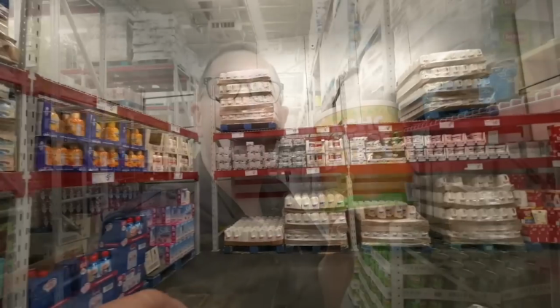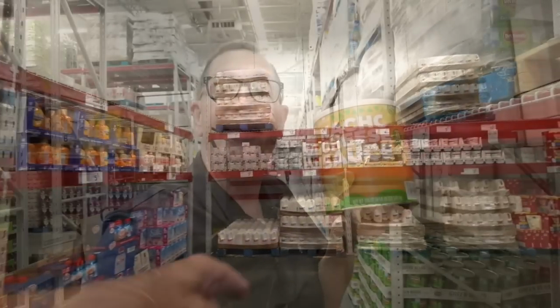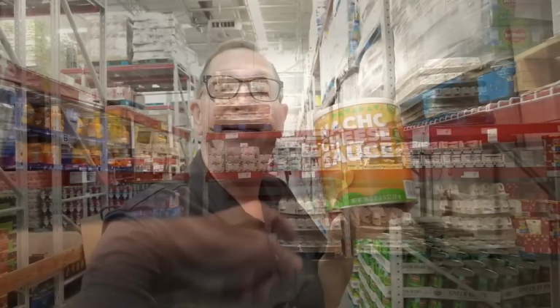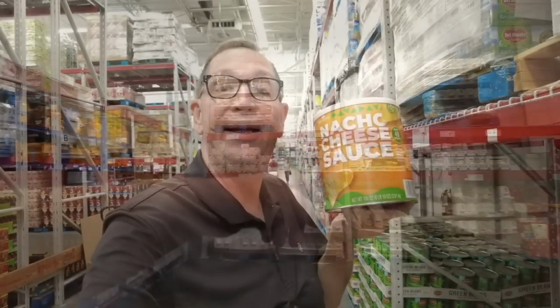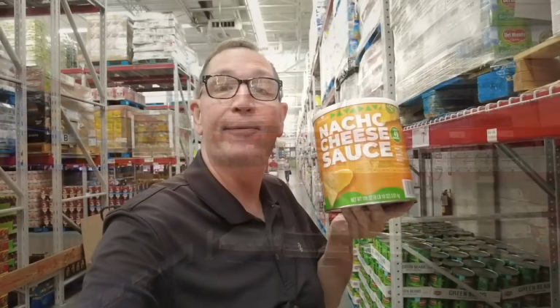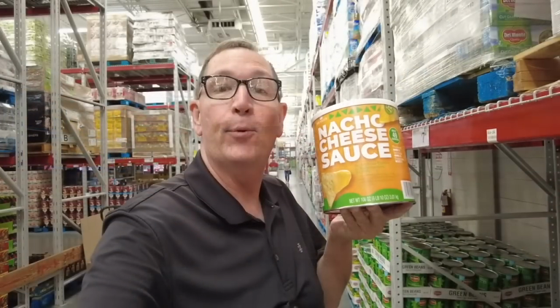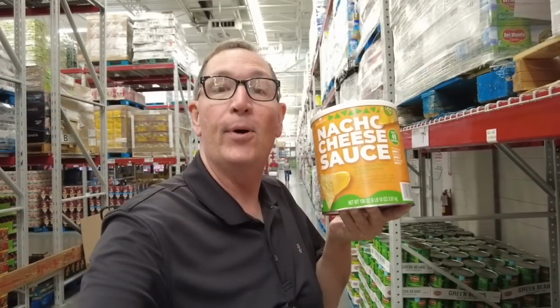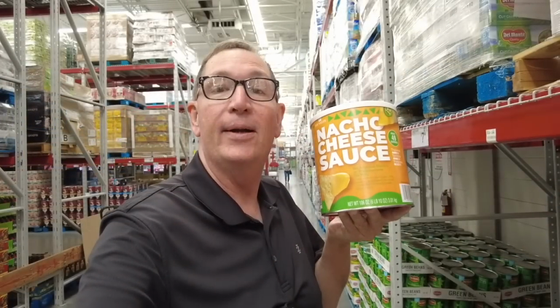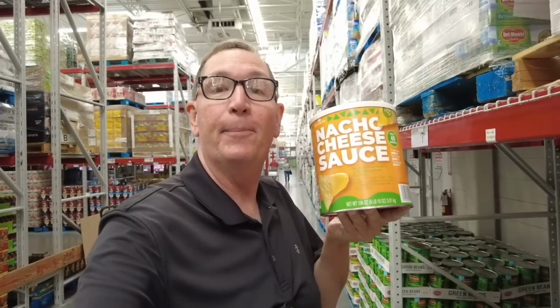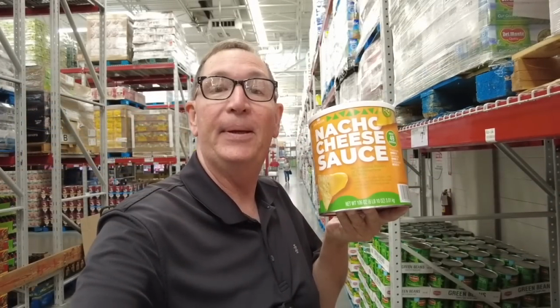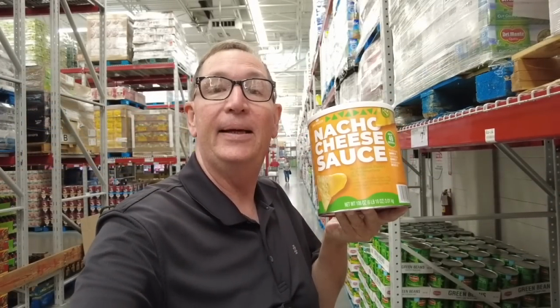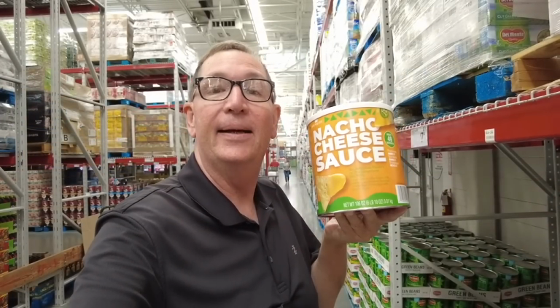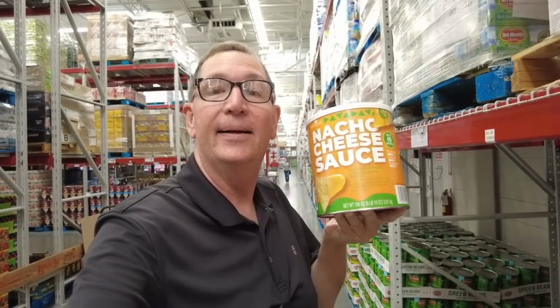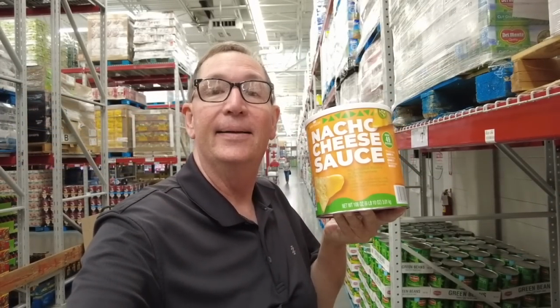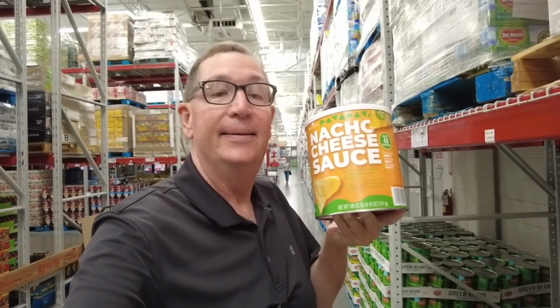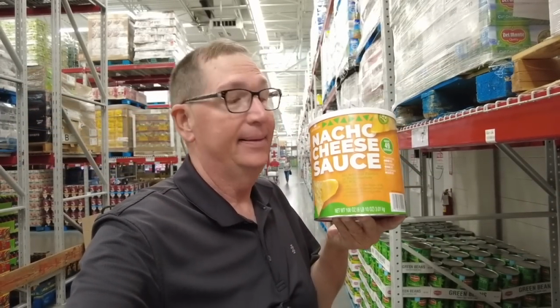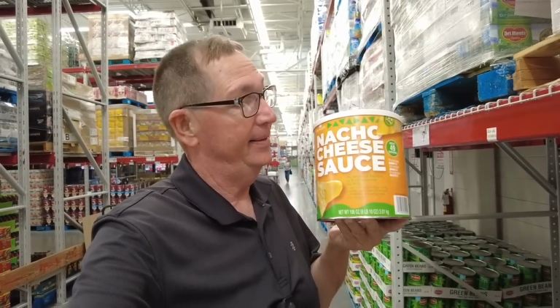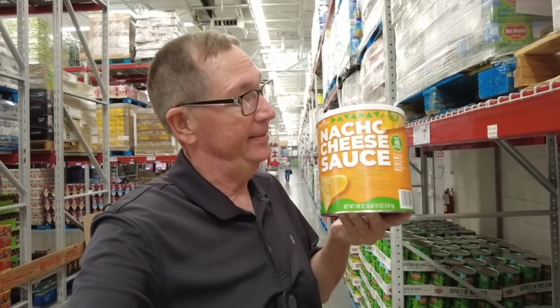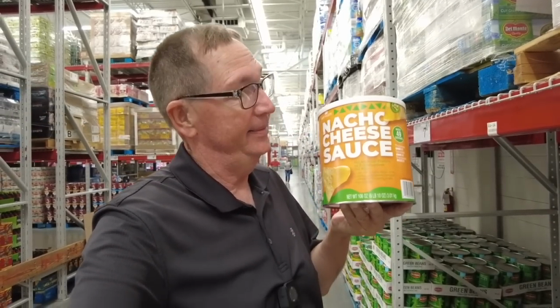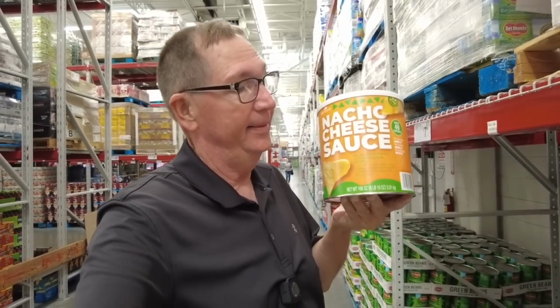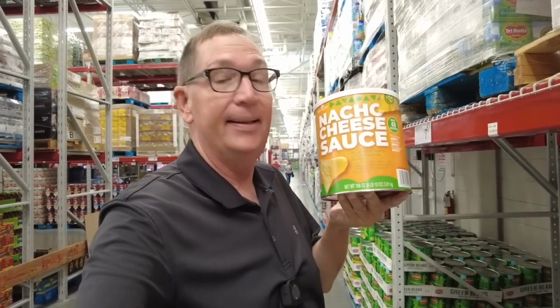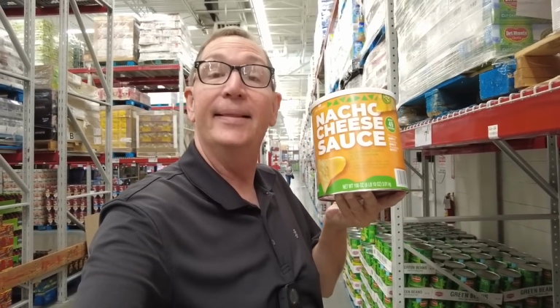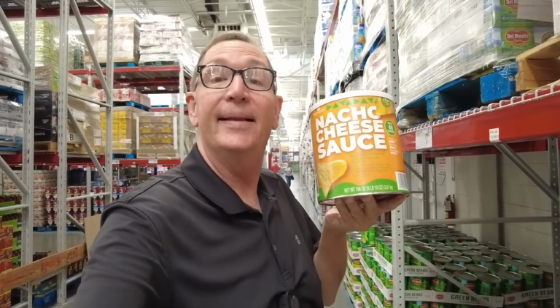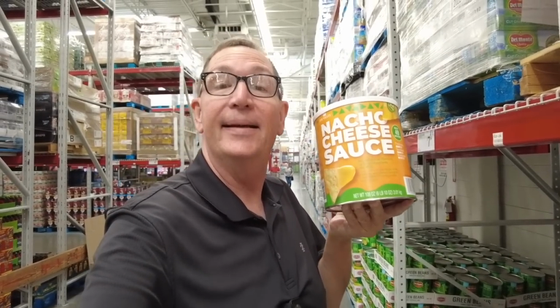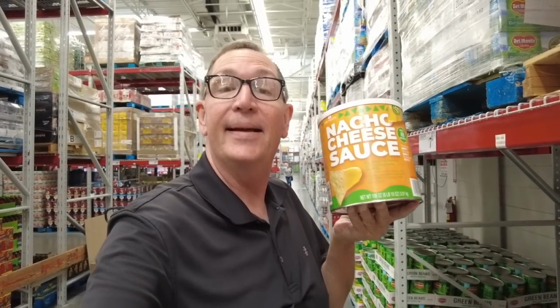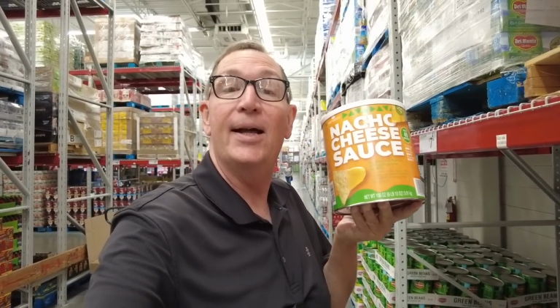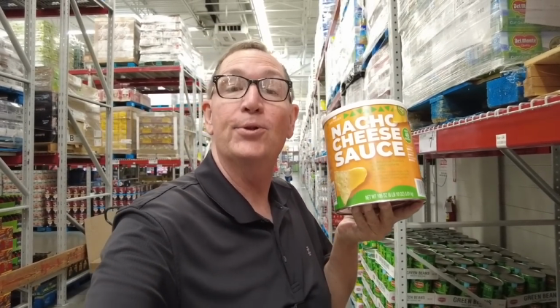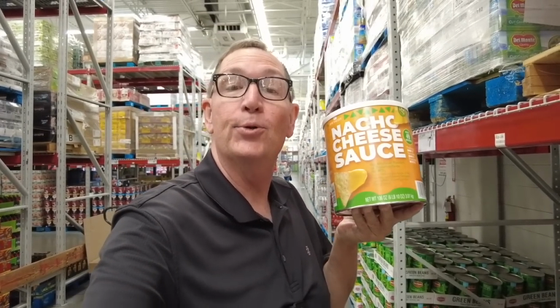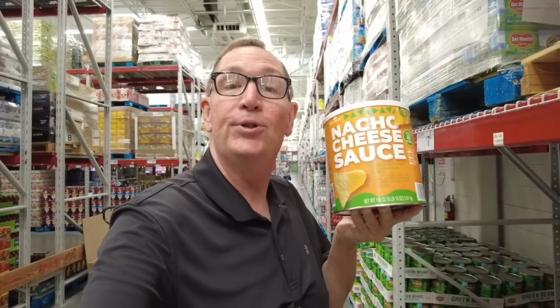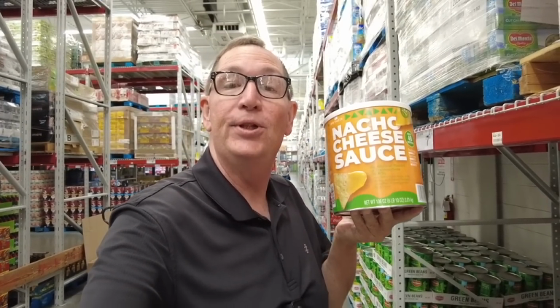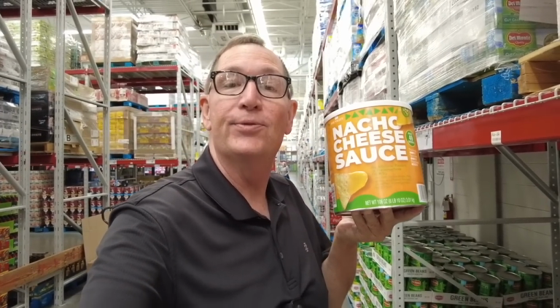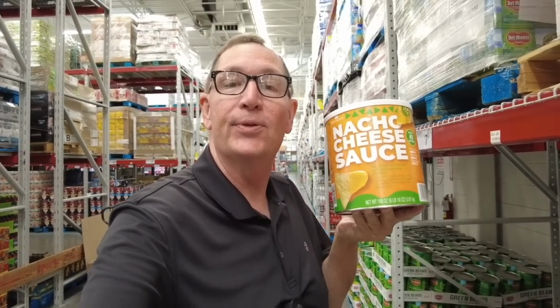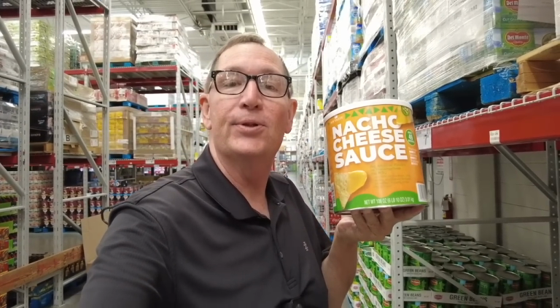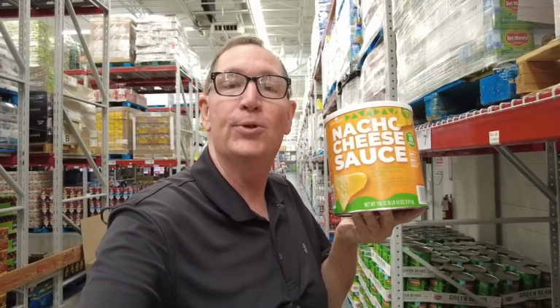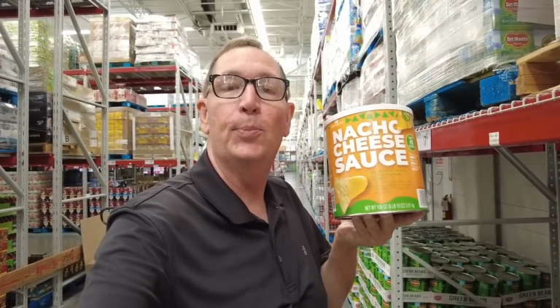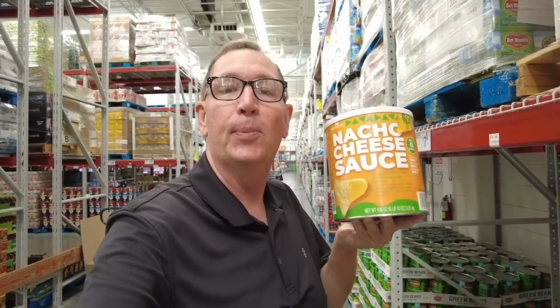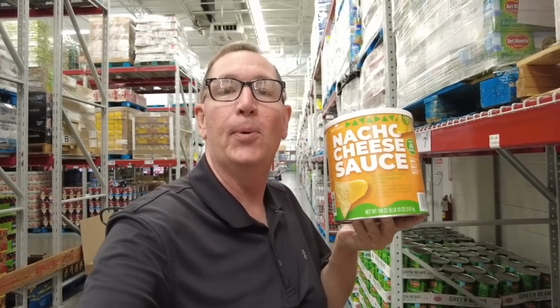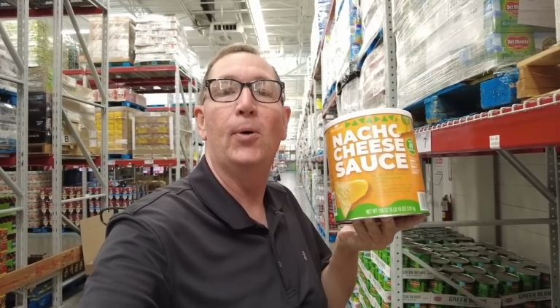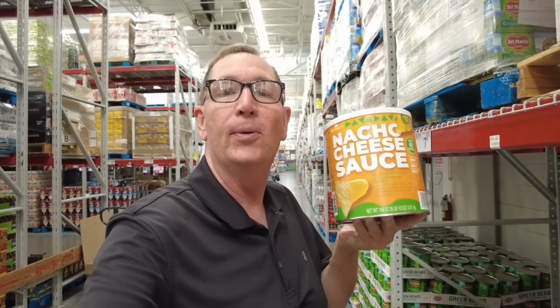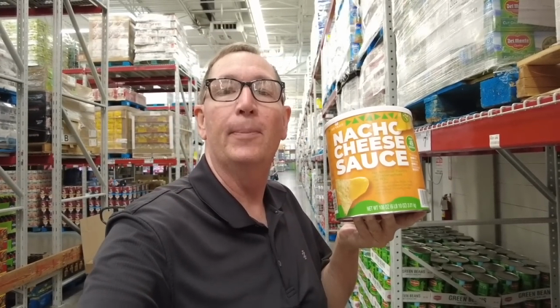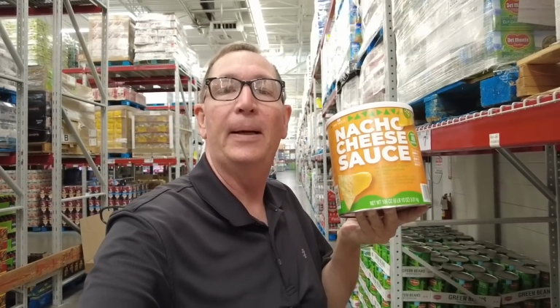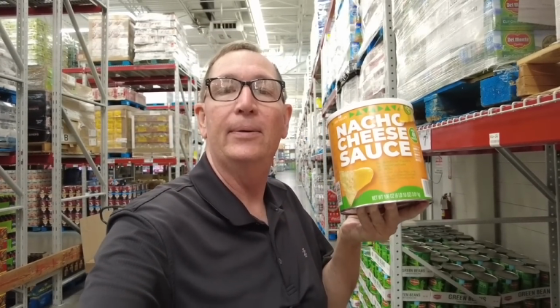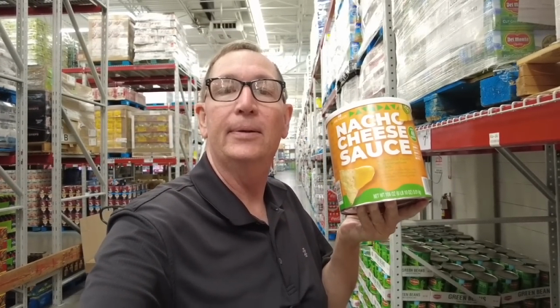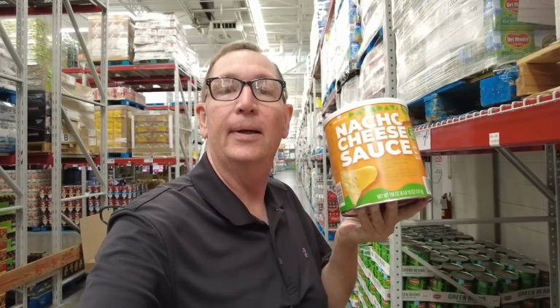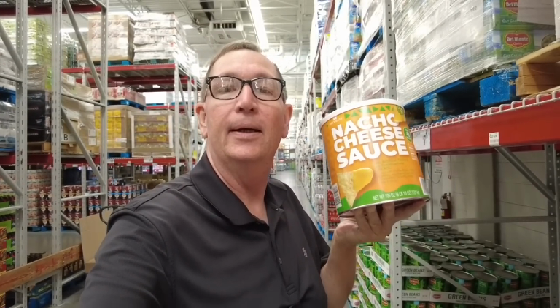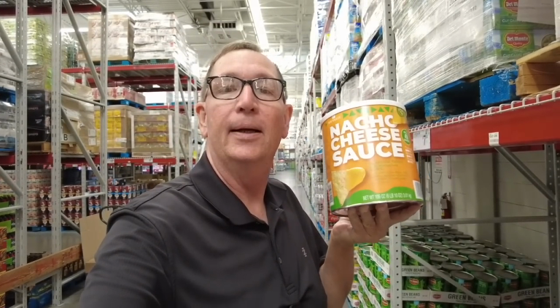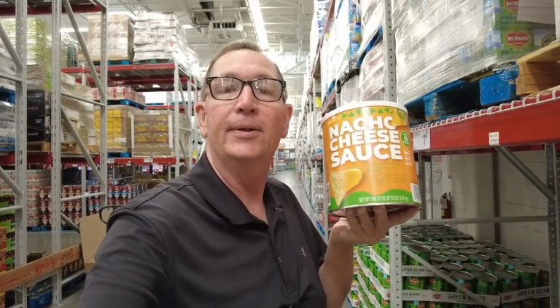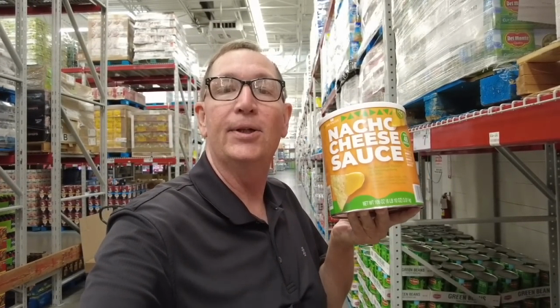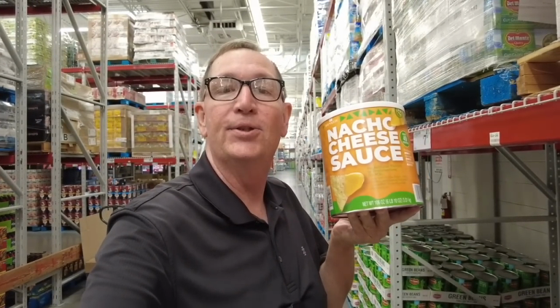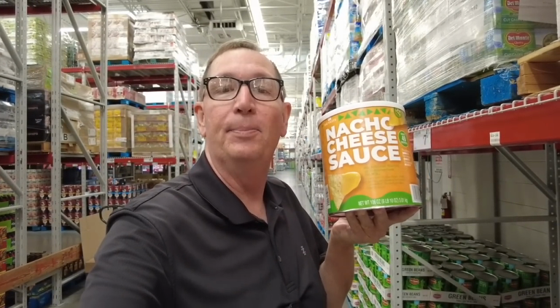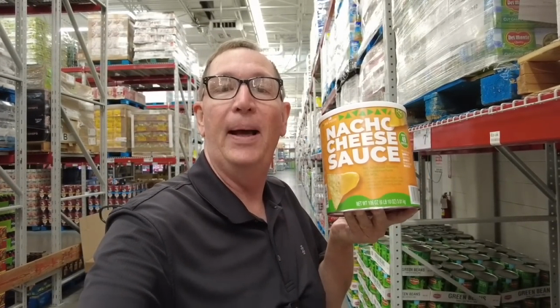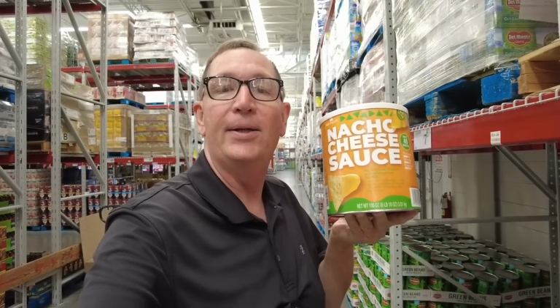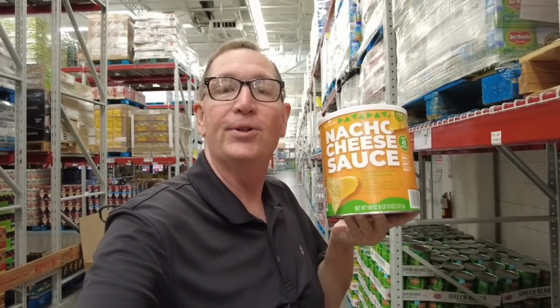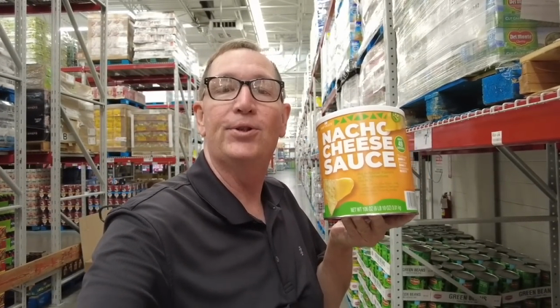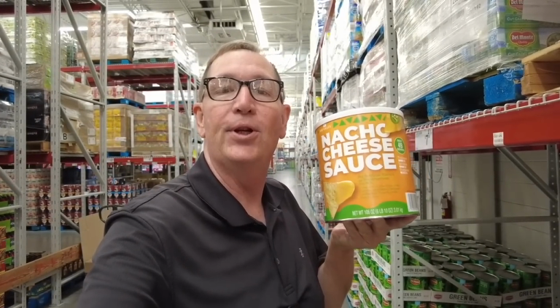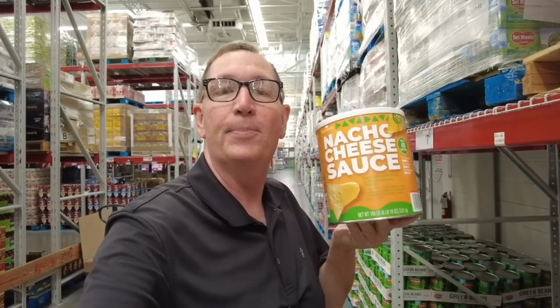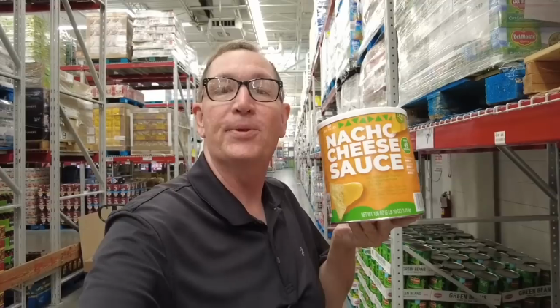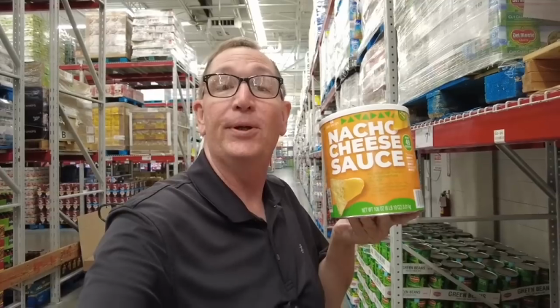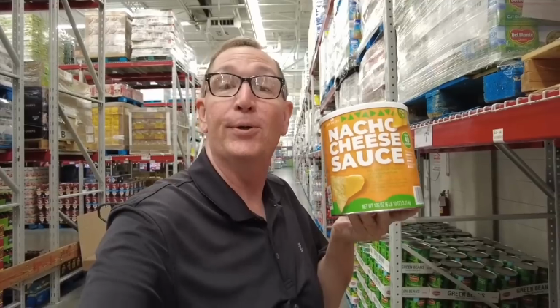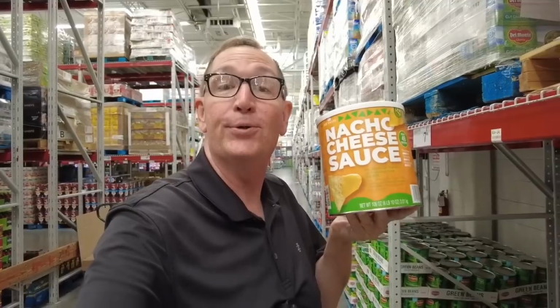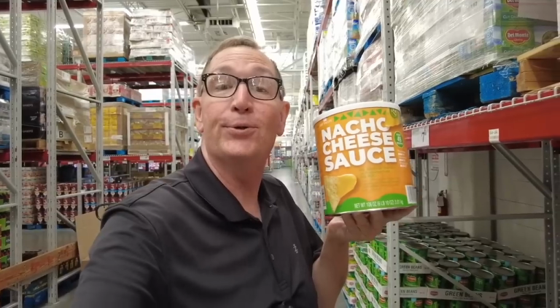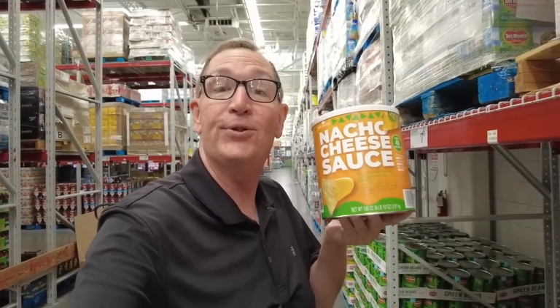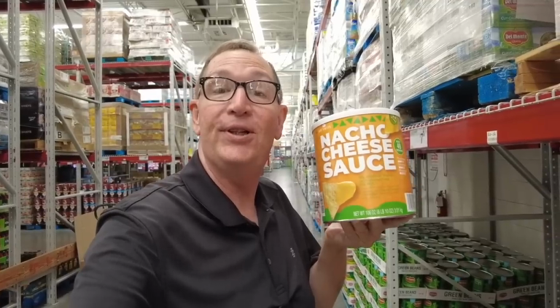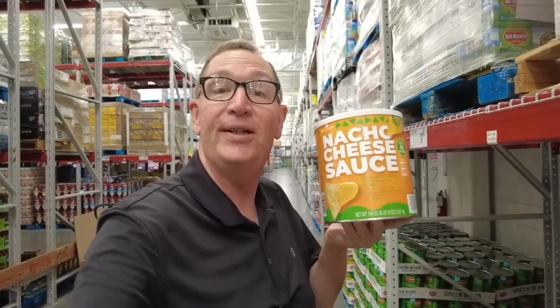You ever want a big thing of nacho cheese for the Super Bowl with about a dozen bags of chips? Here's your cheese.